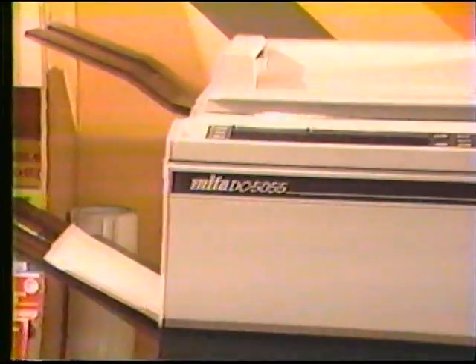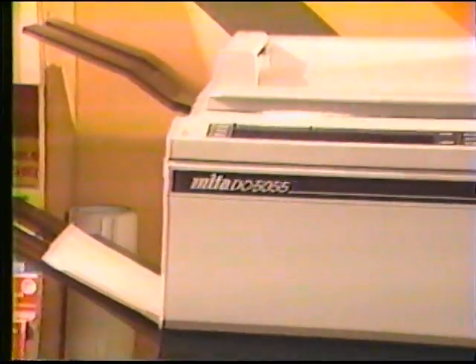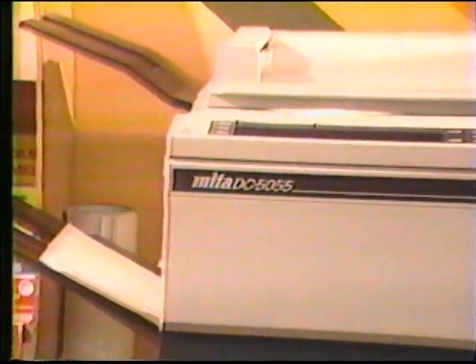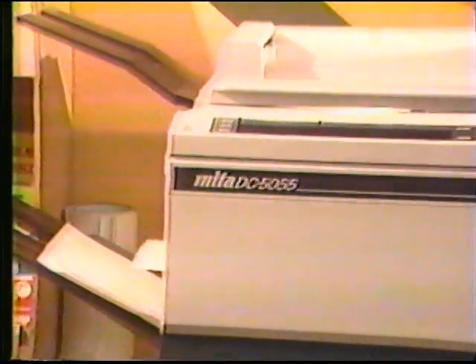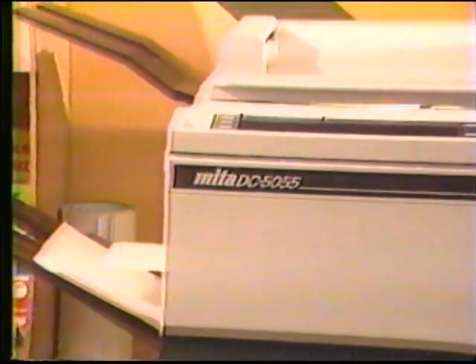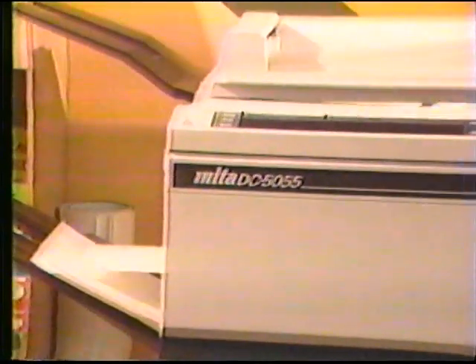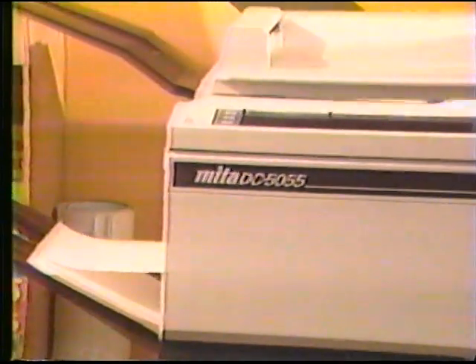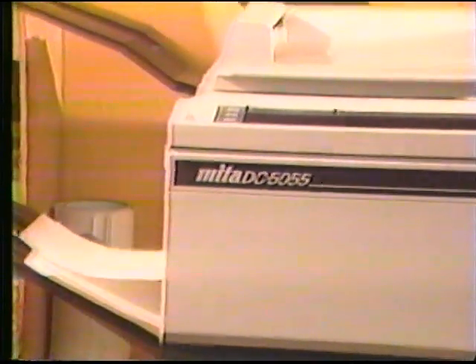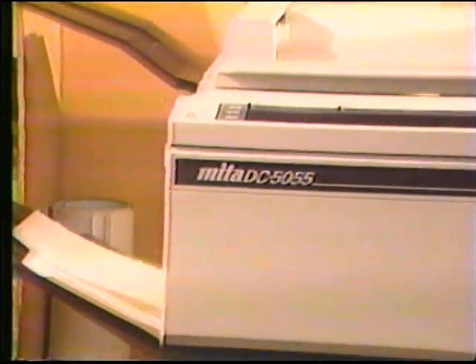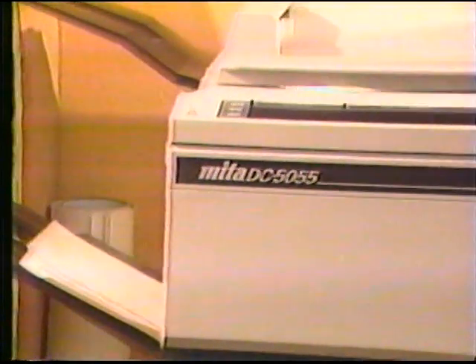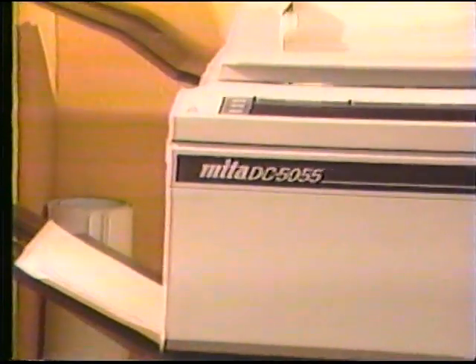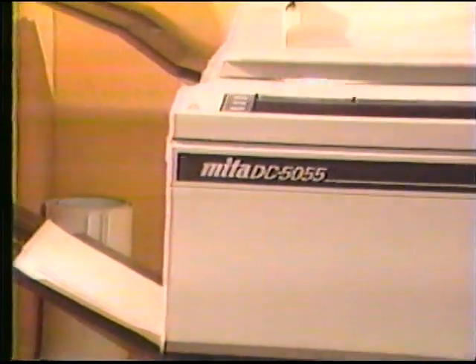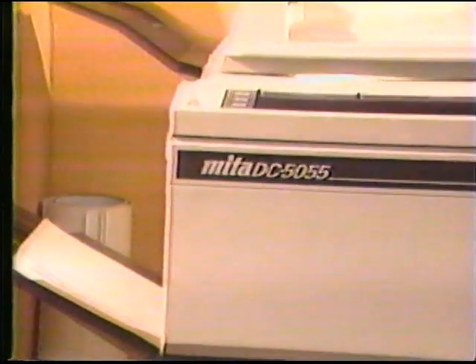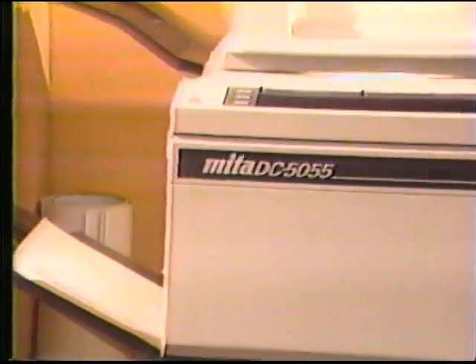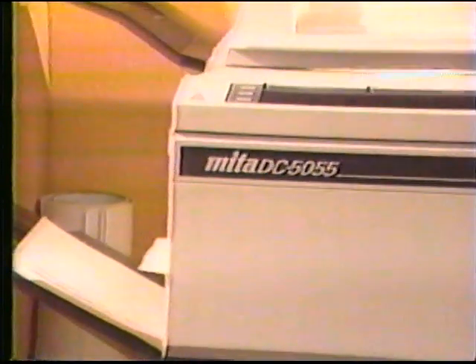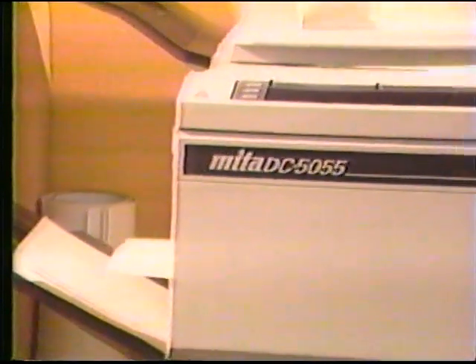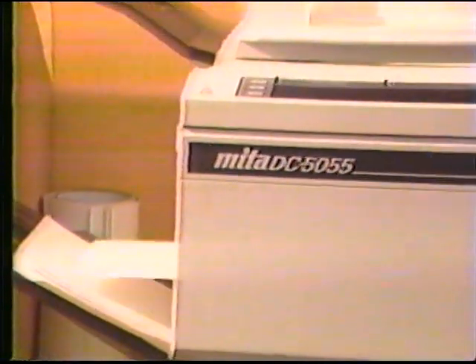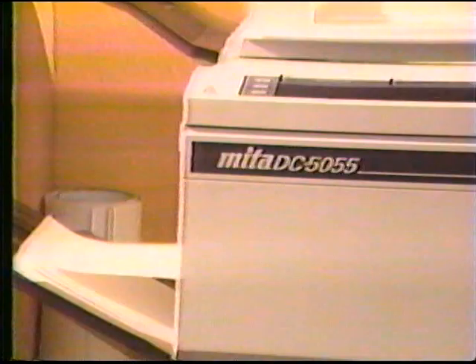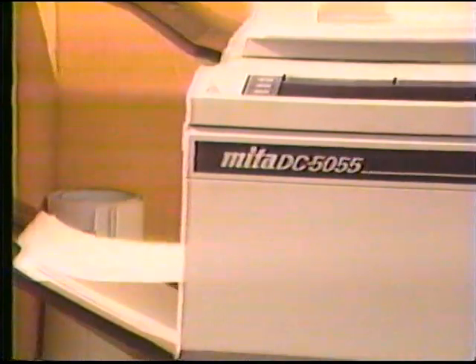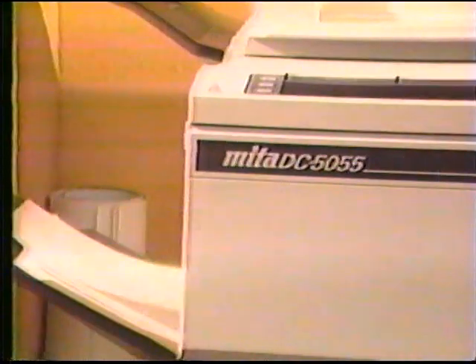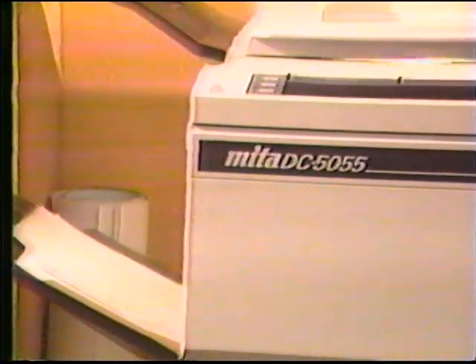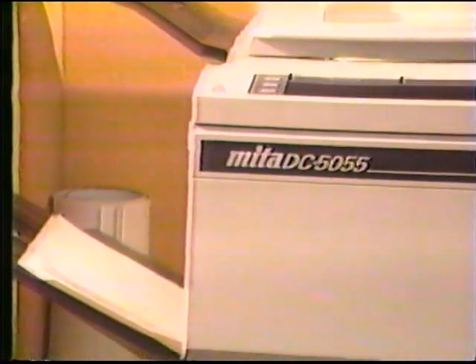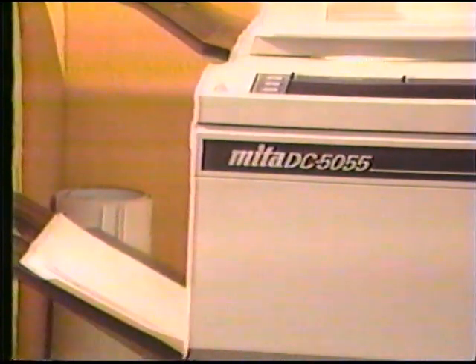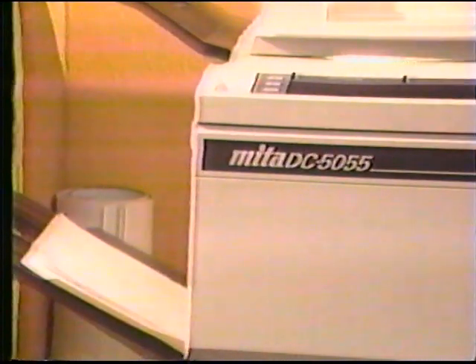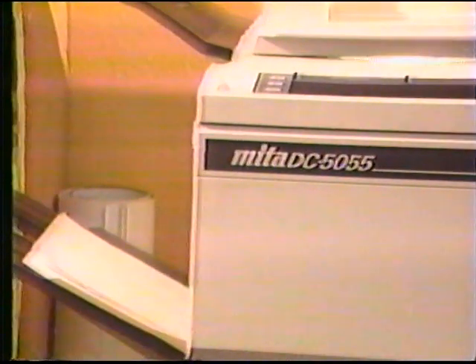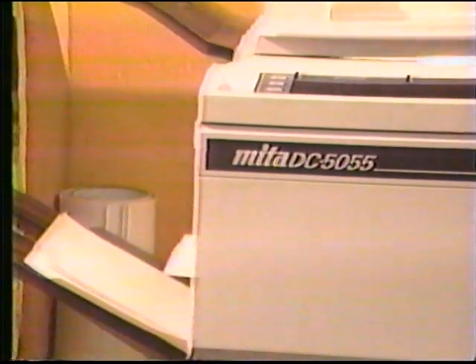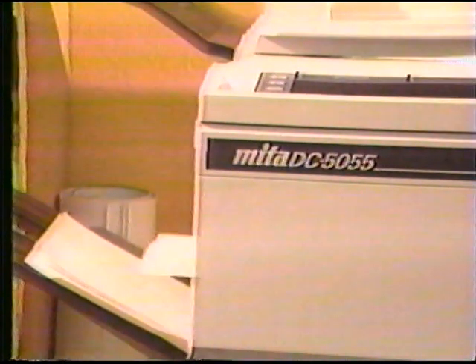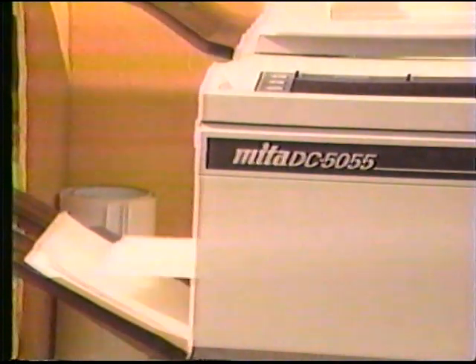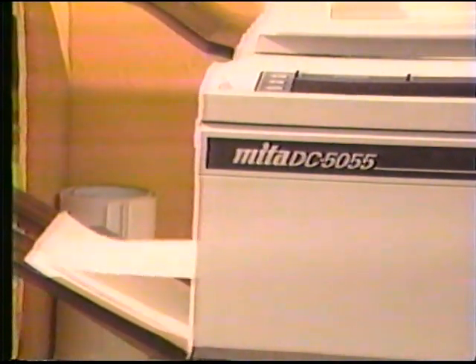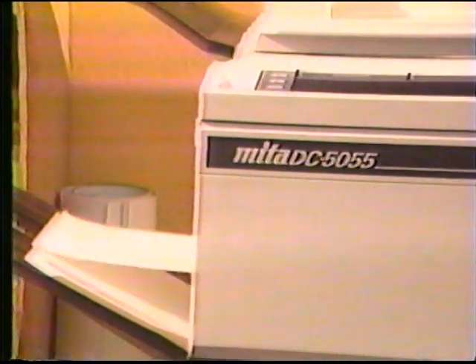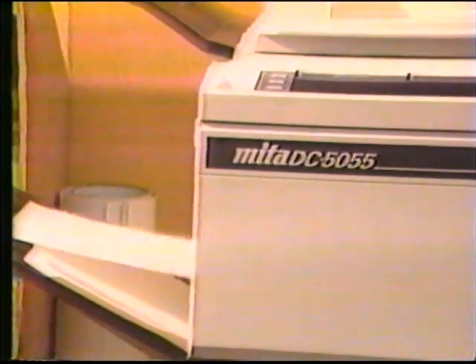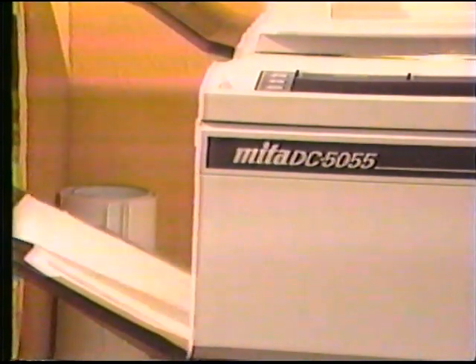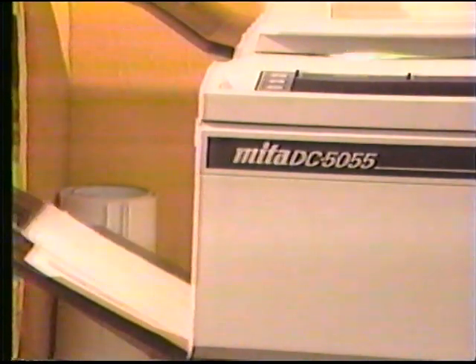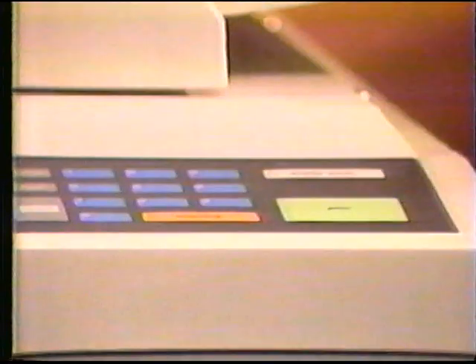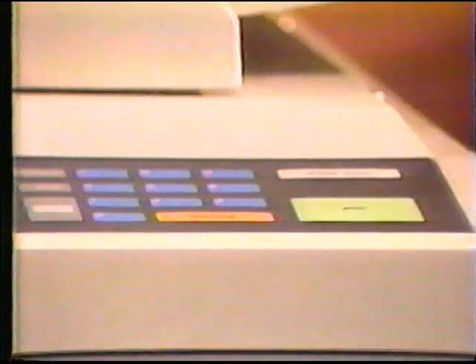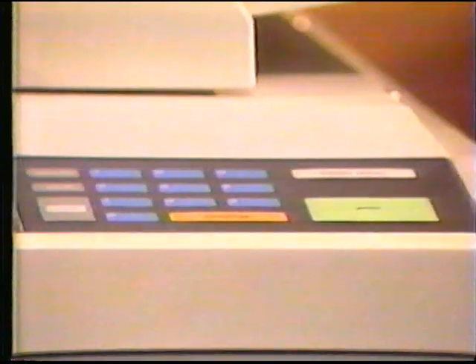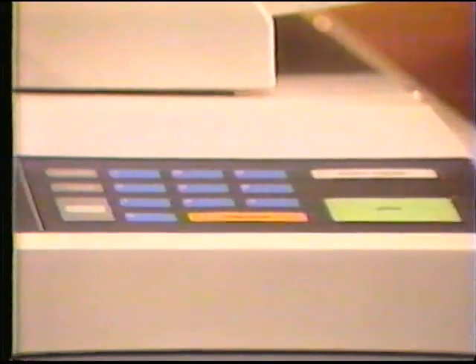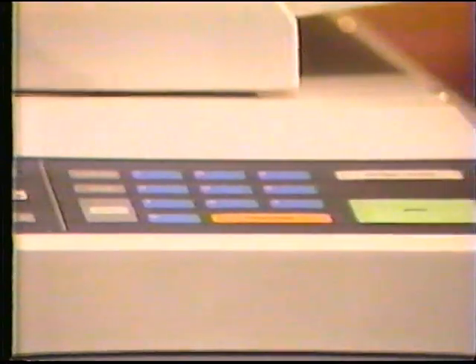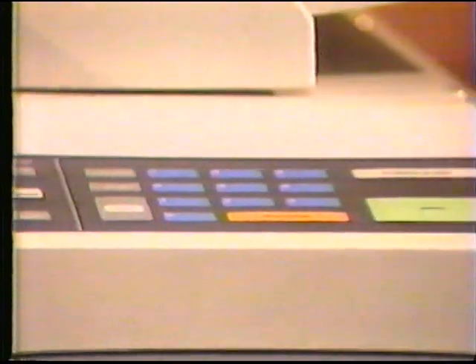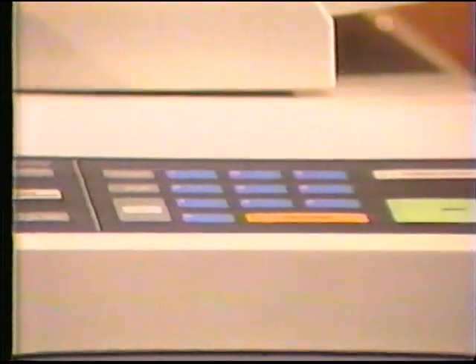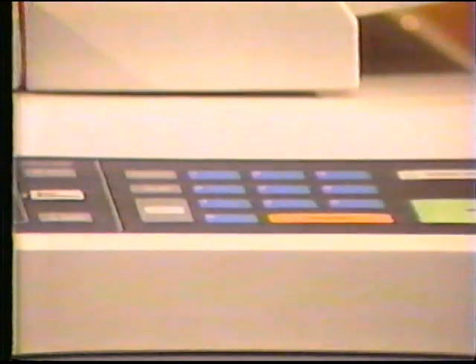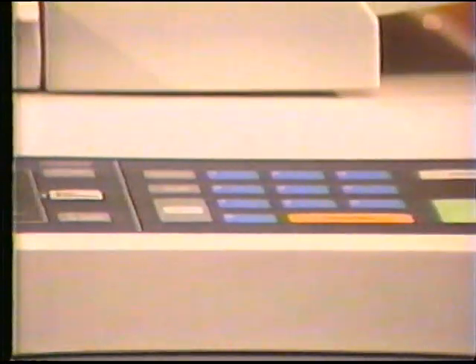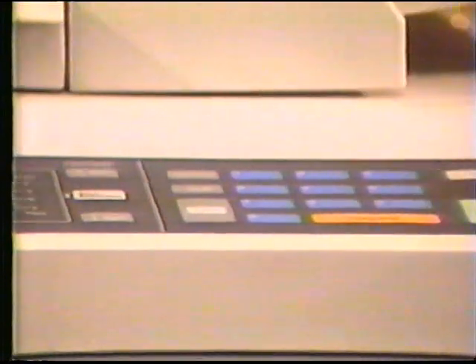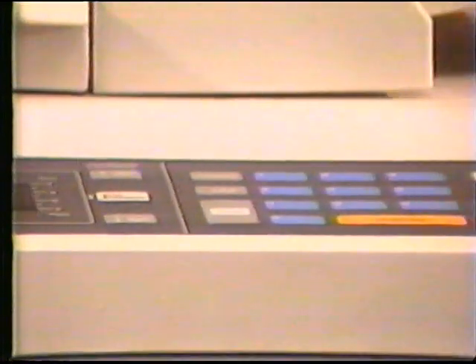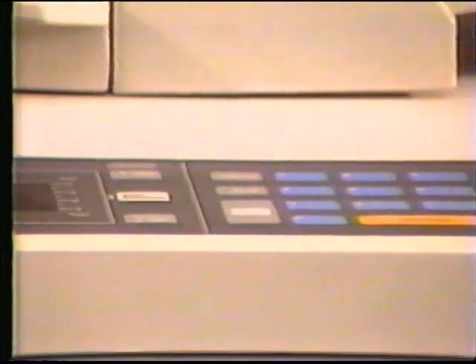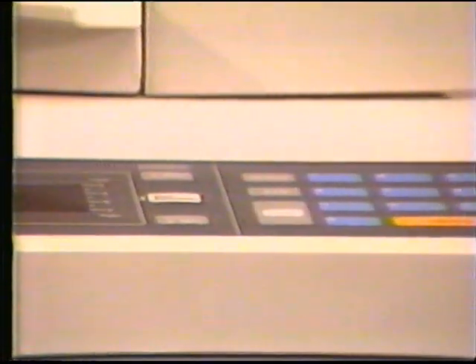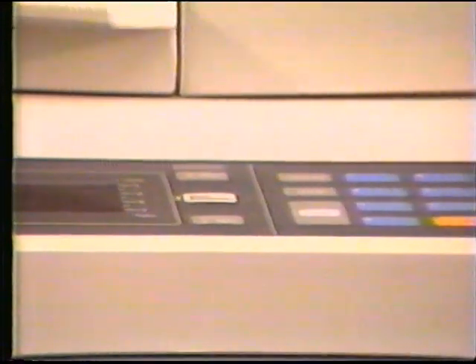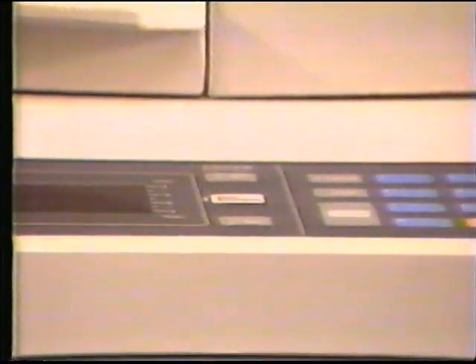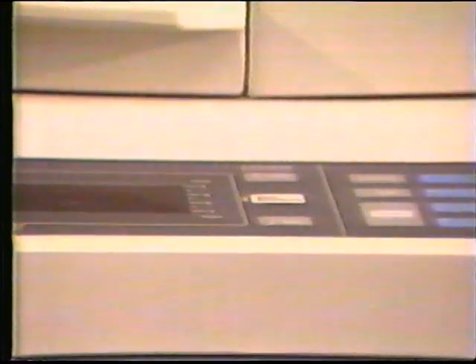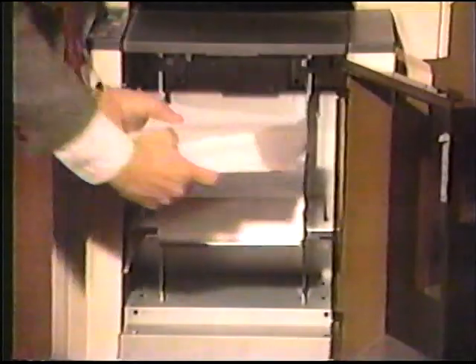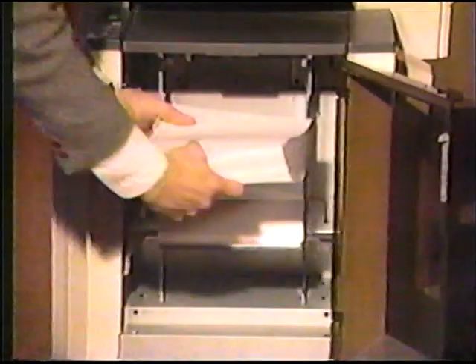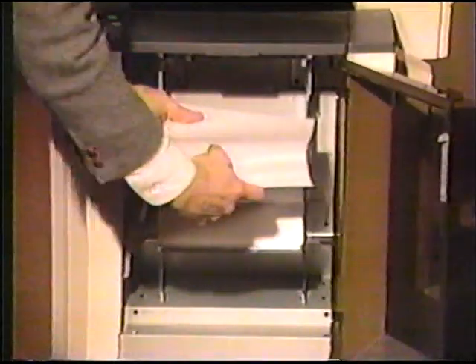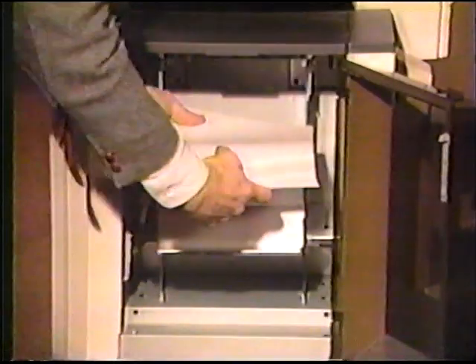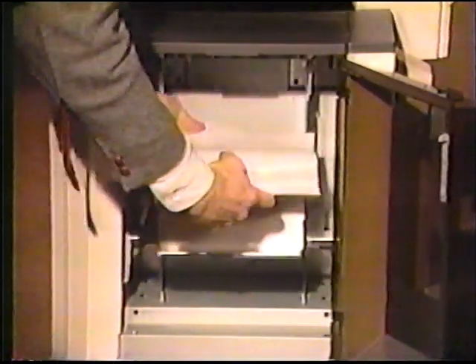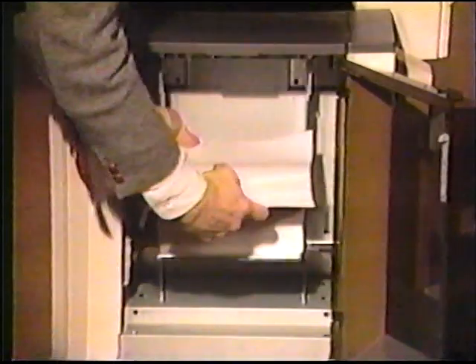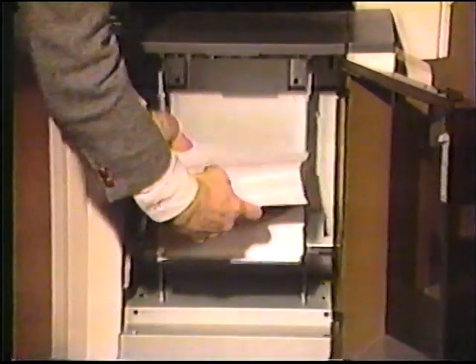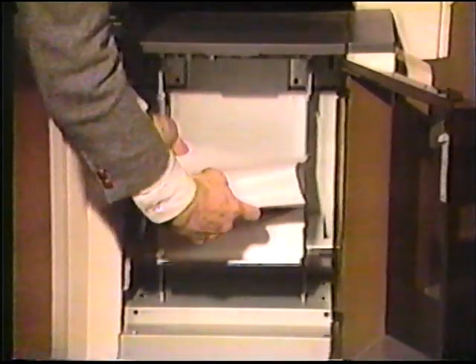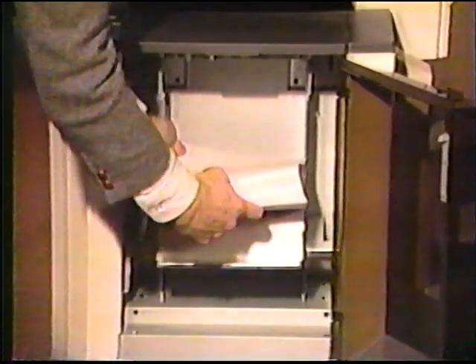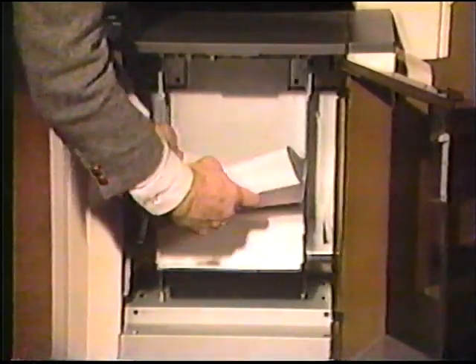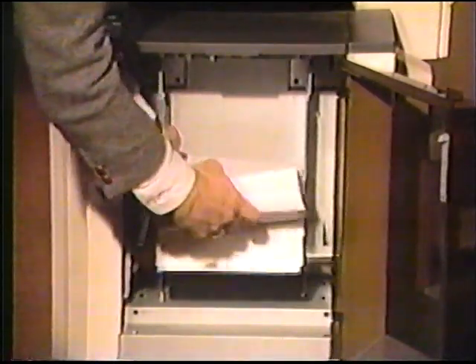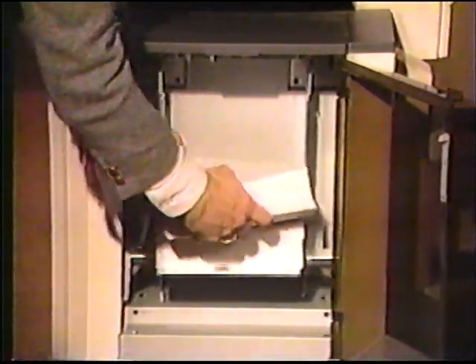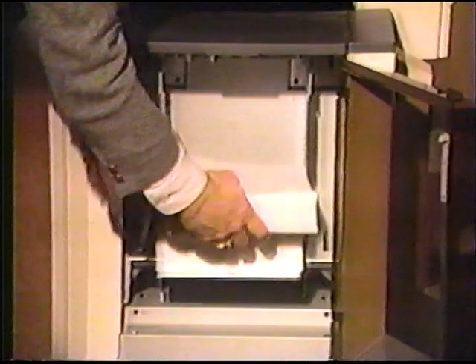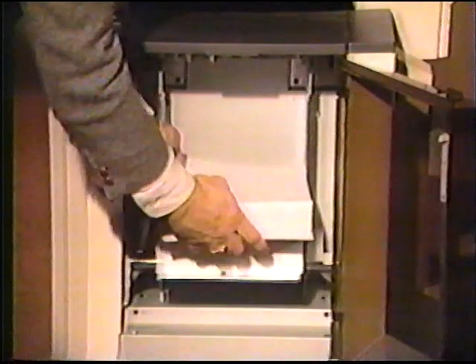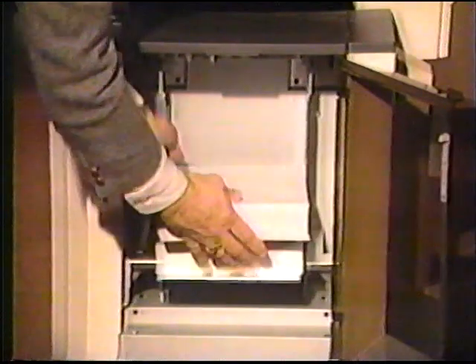The 50-55 will reduce copying time with speeds up to 50 sheets per minute. Zoom editing, single-color functions, and copying on both sides of the paper.